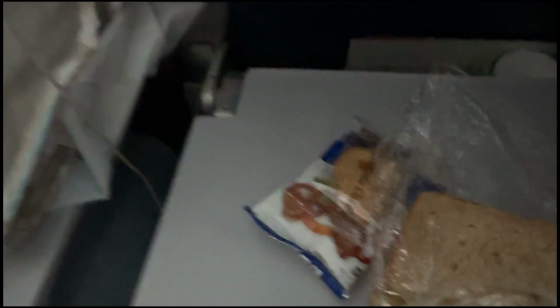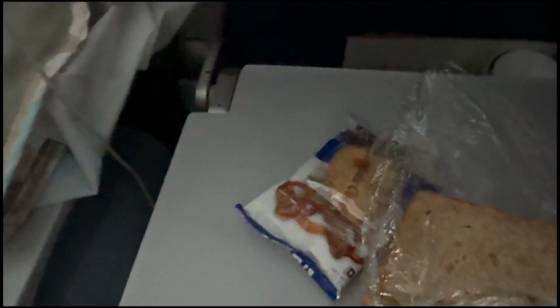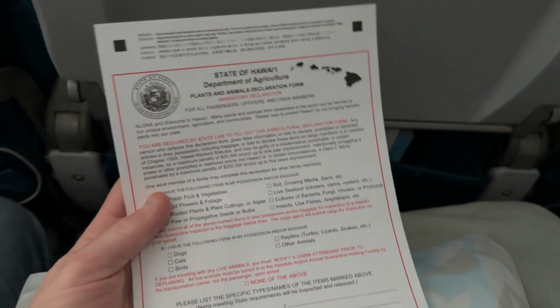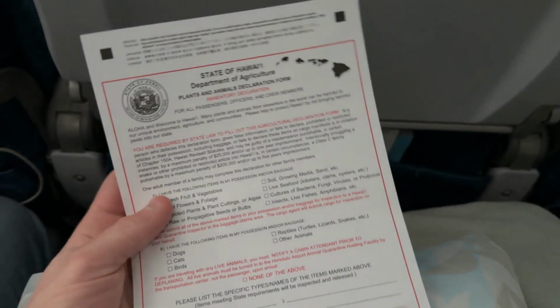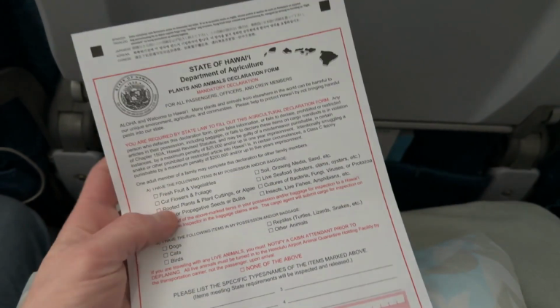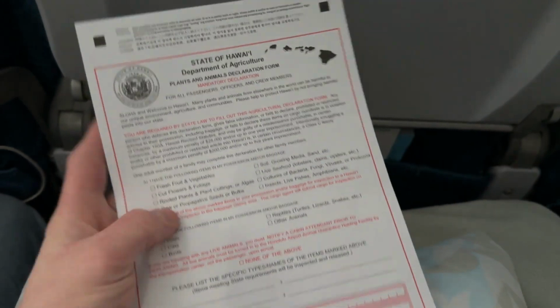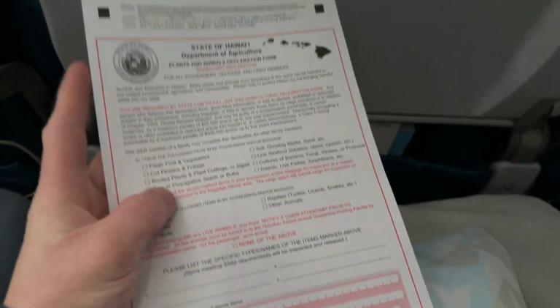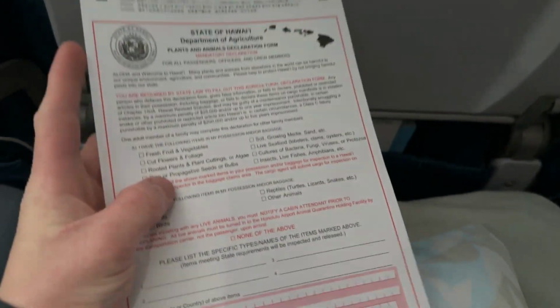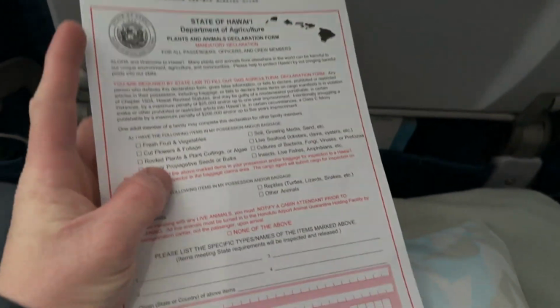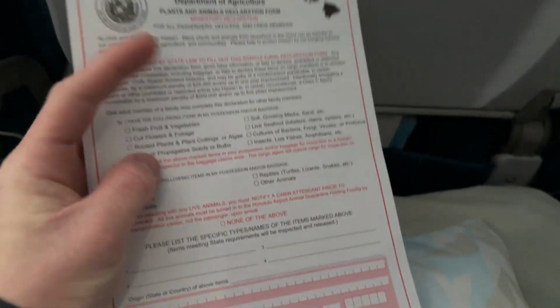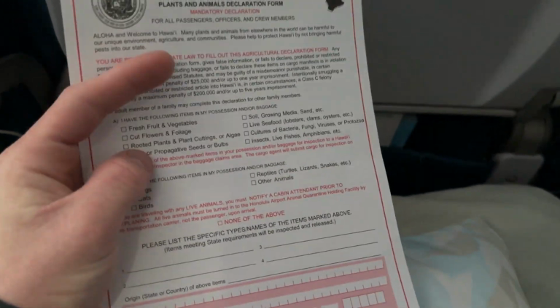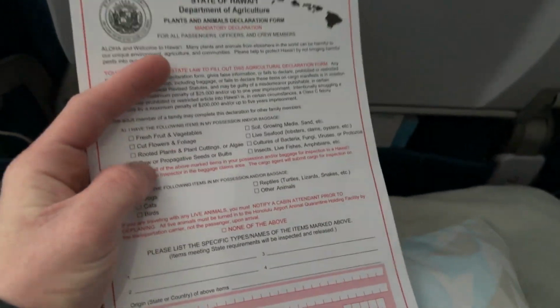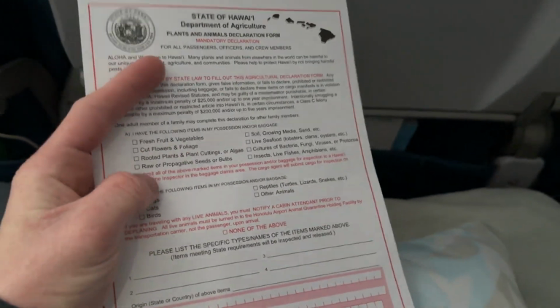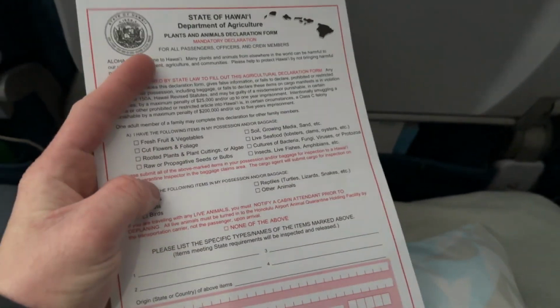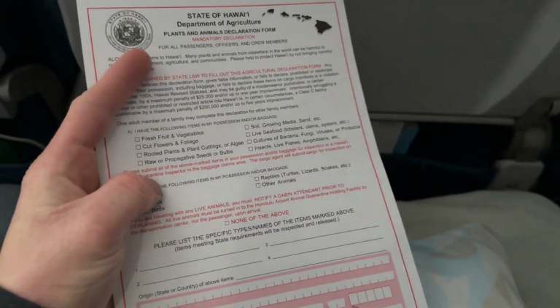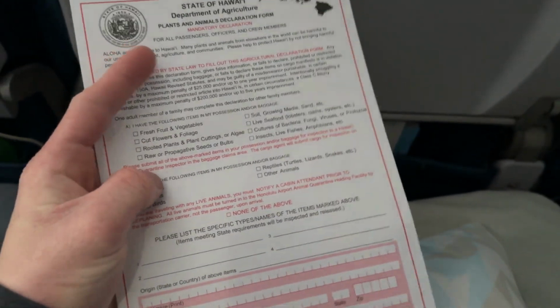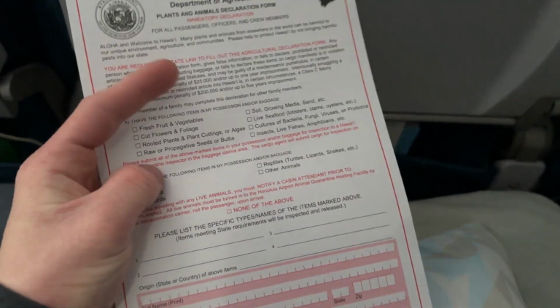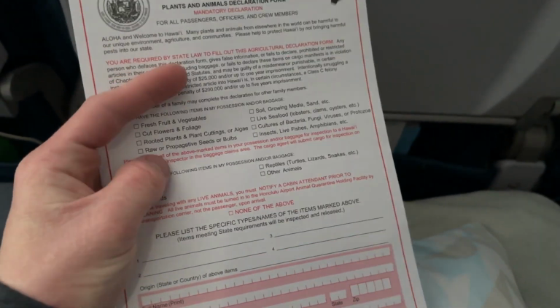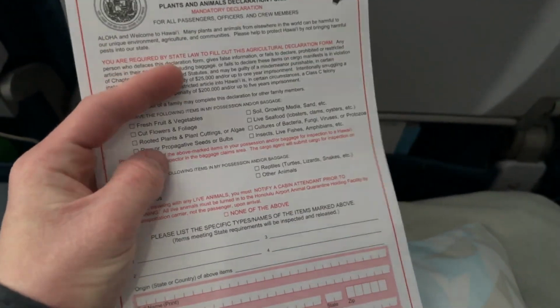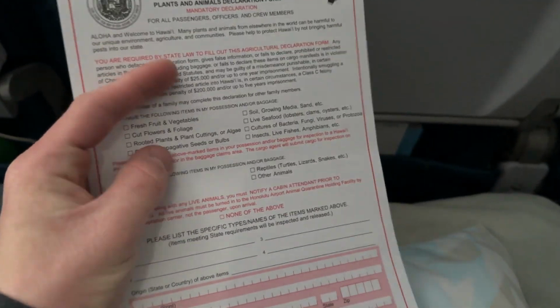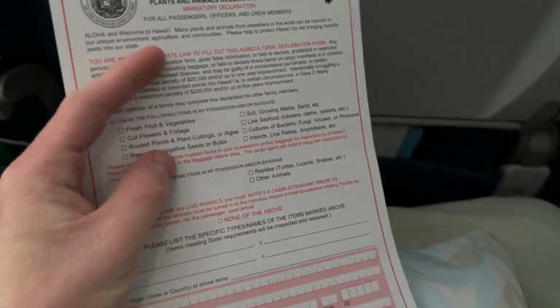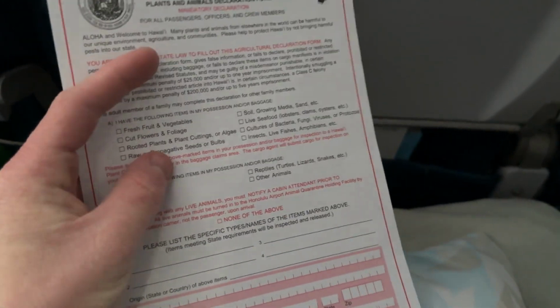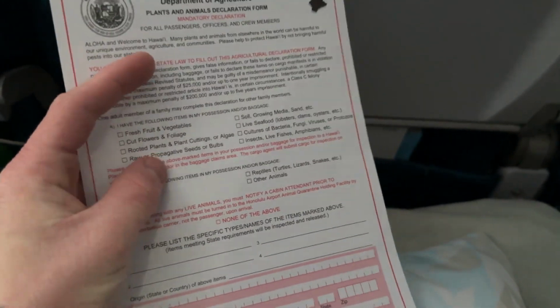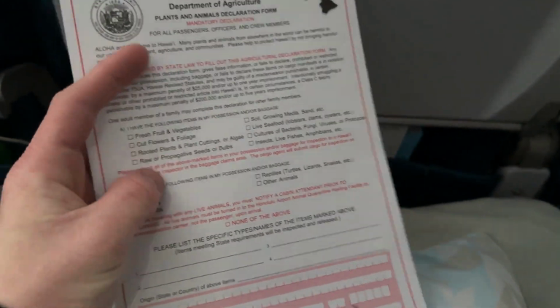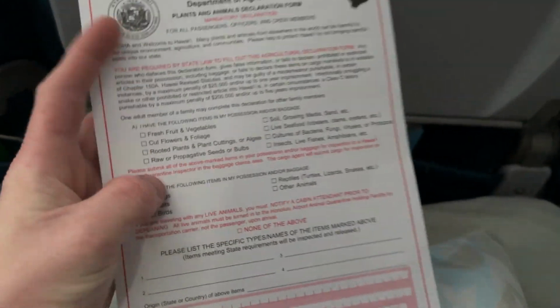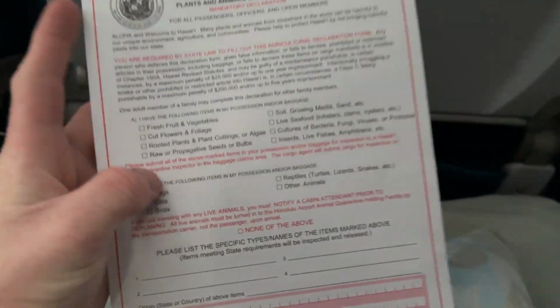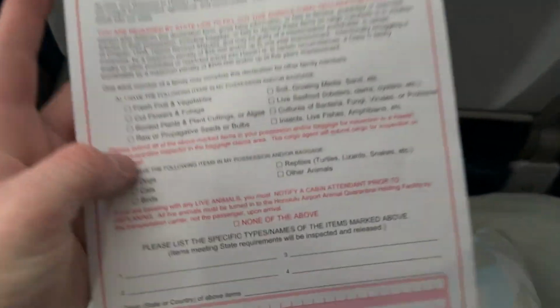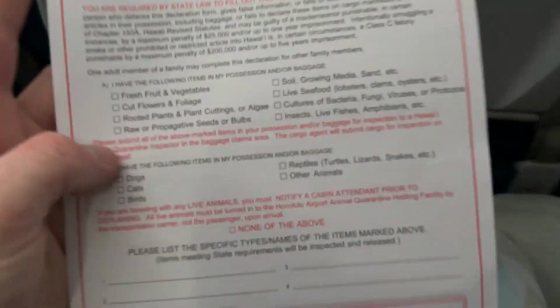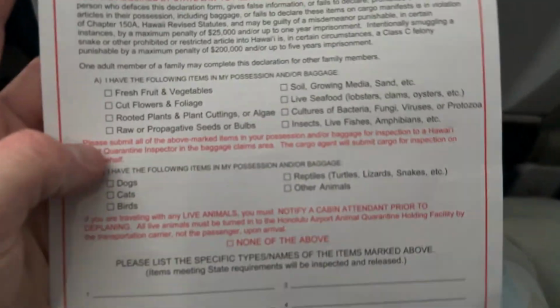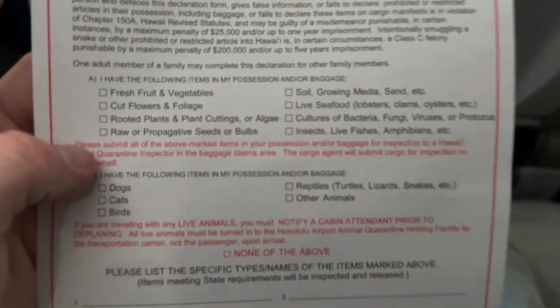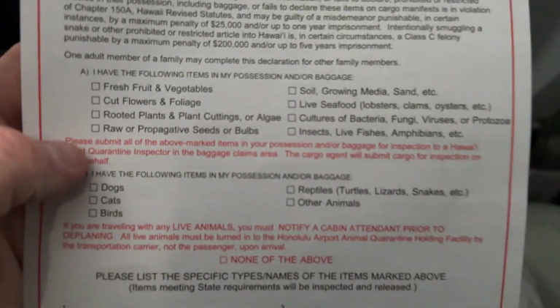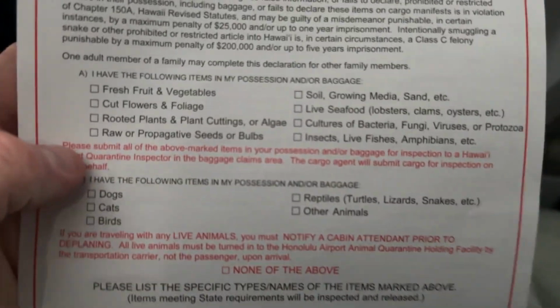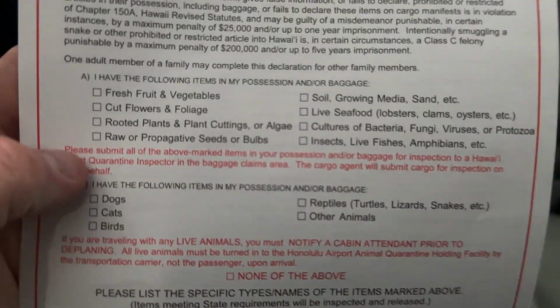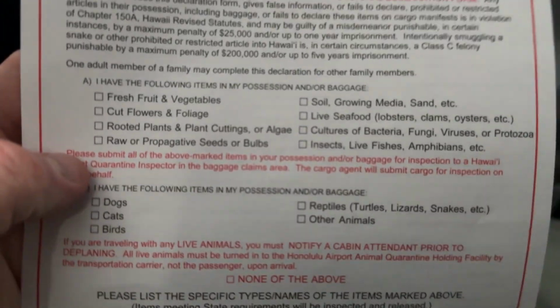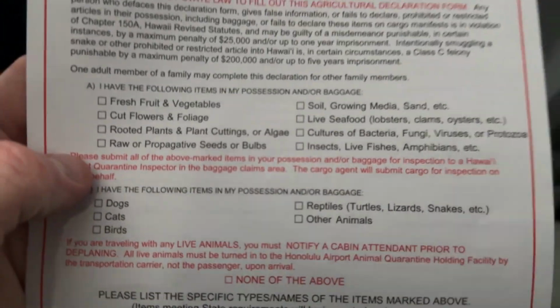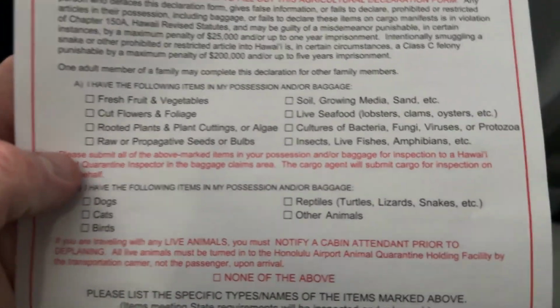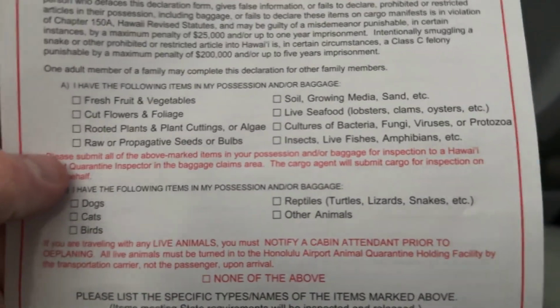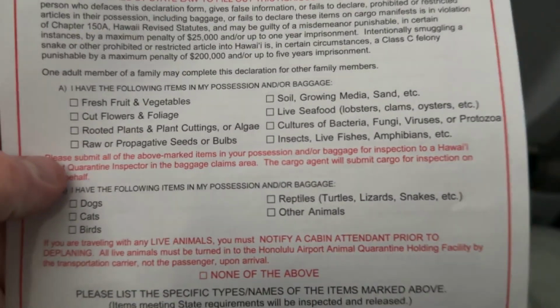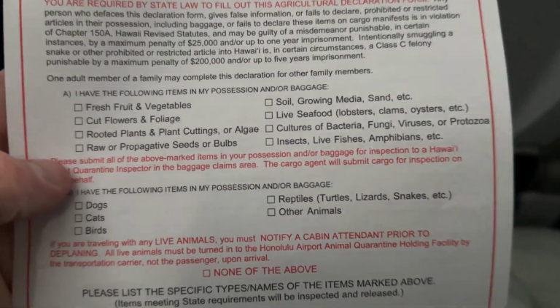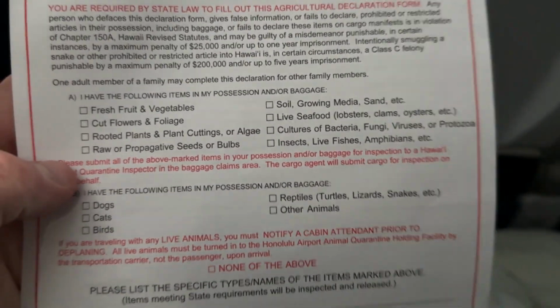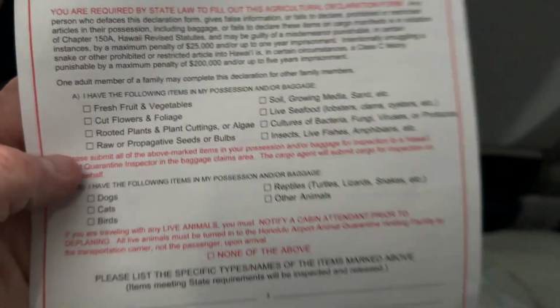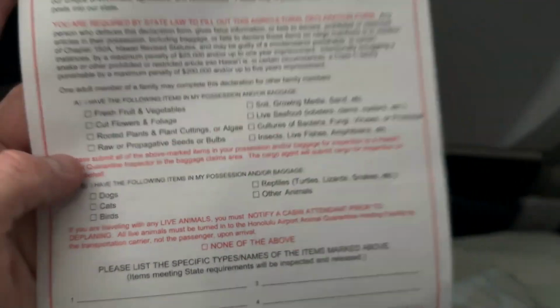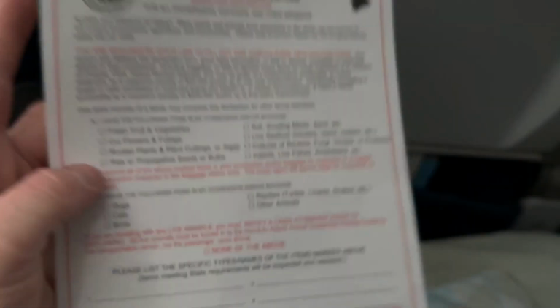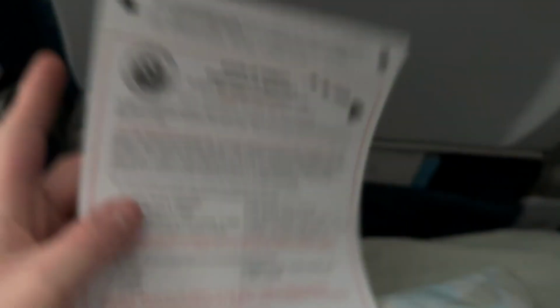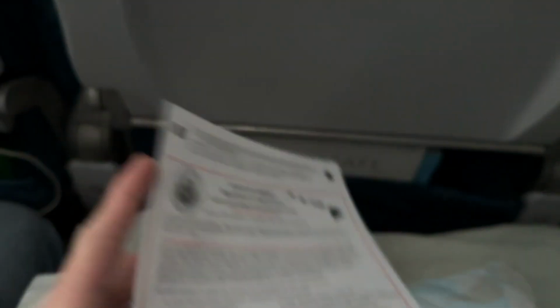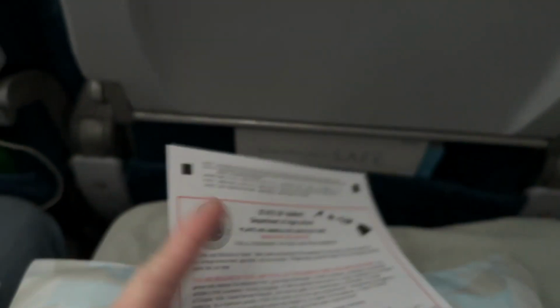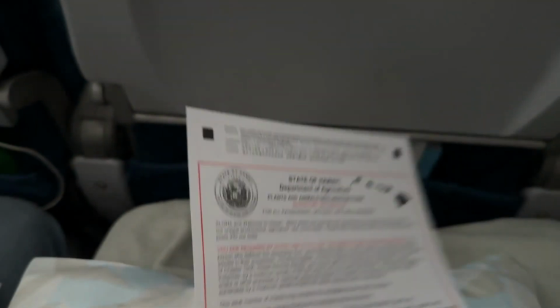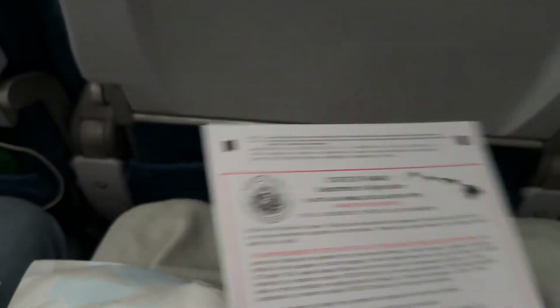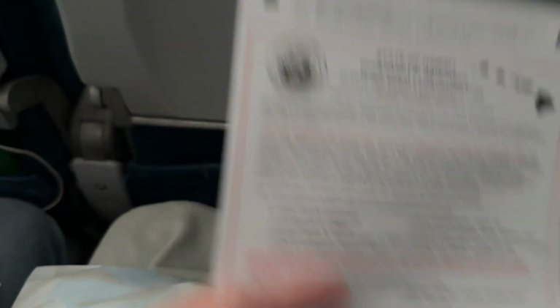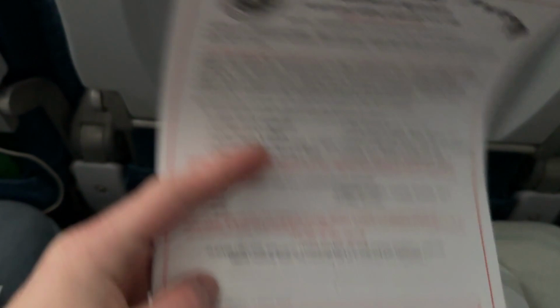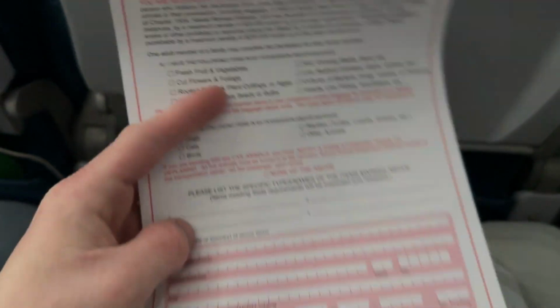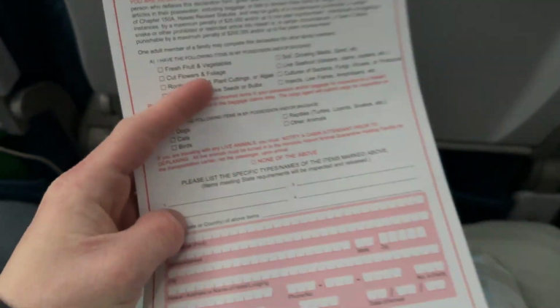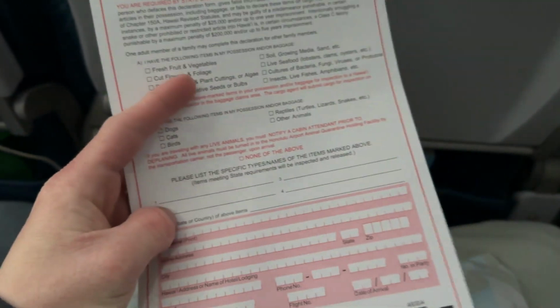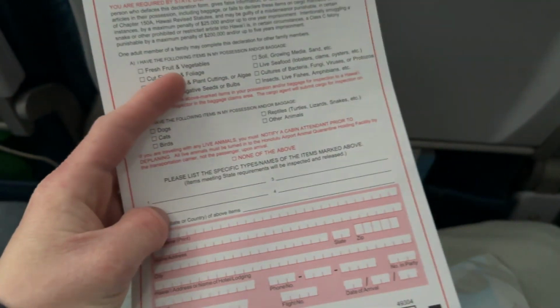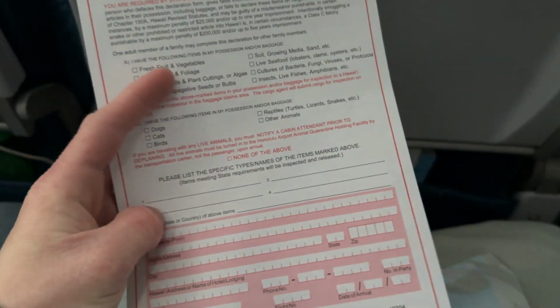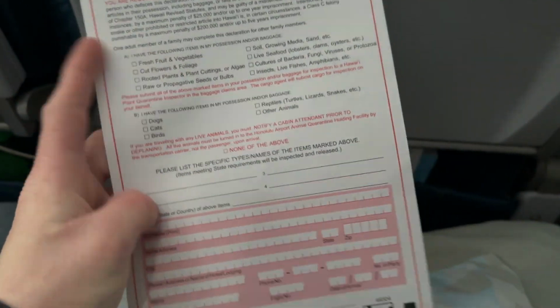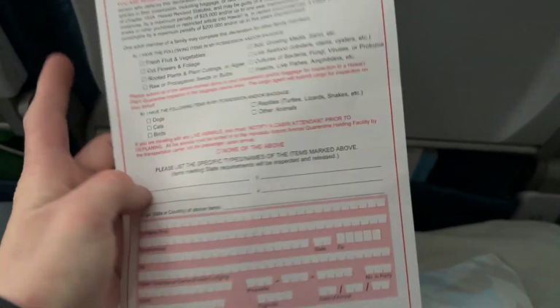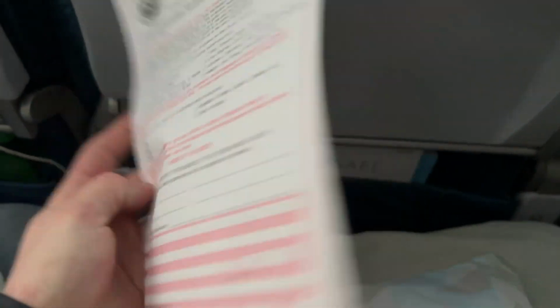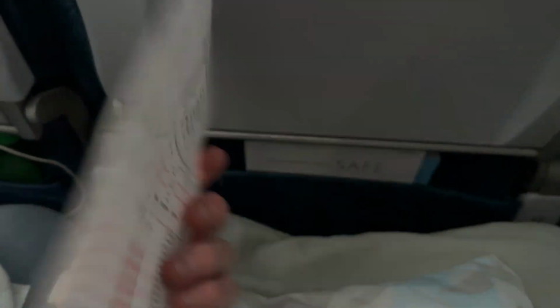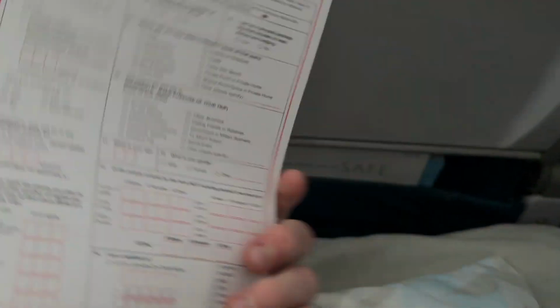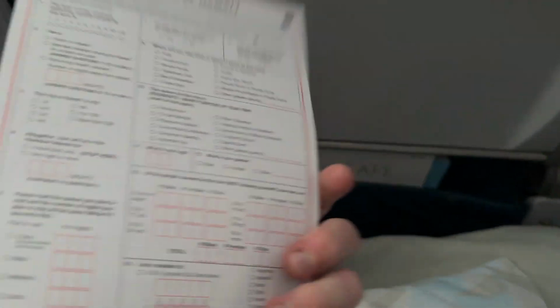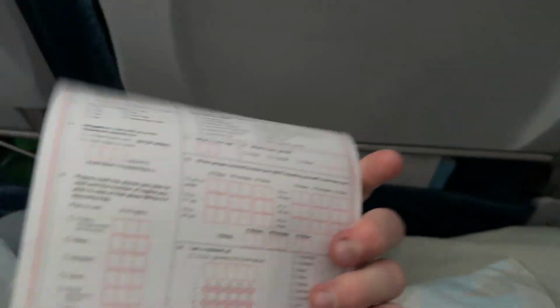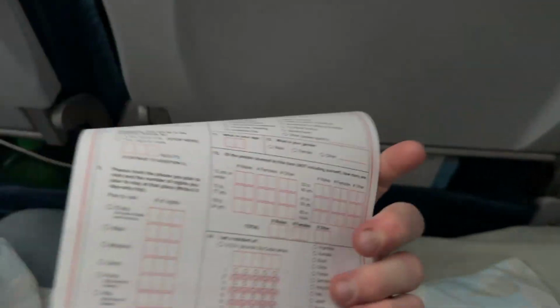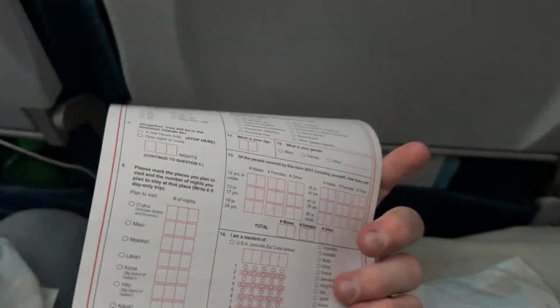You're required to fill out a form when you land in Hawaii to tell them if you have any of these things, so we're gonna fill ours out.